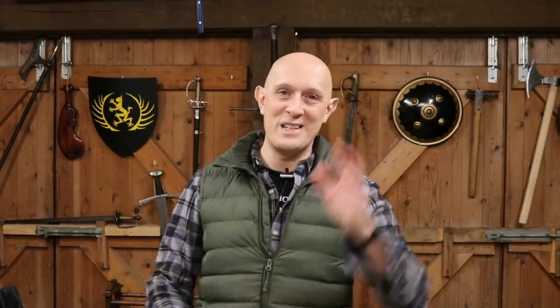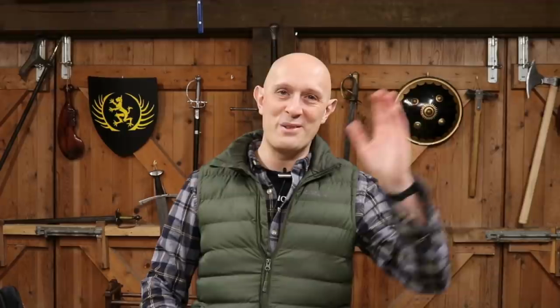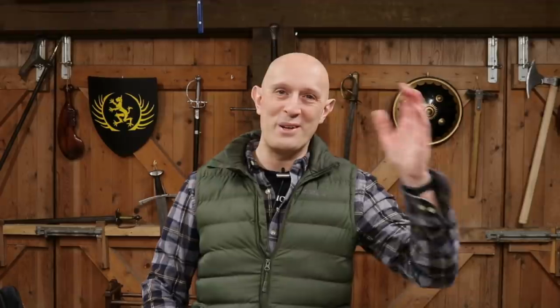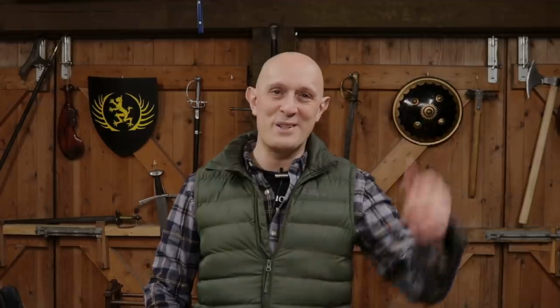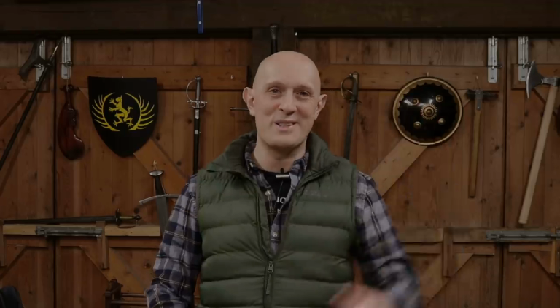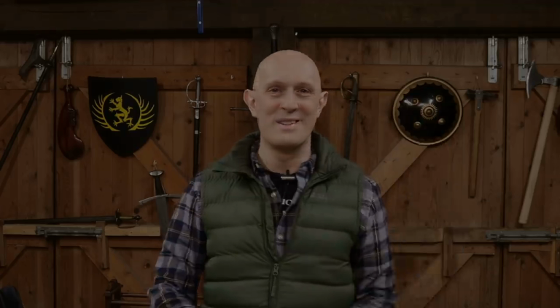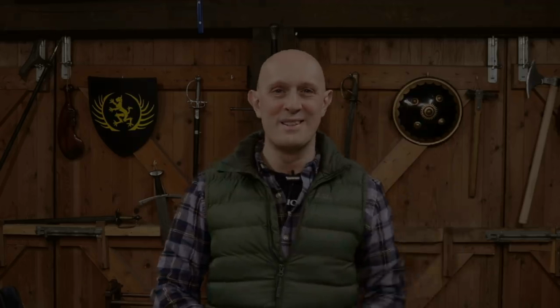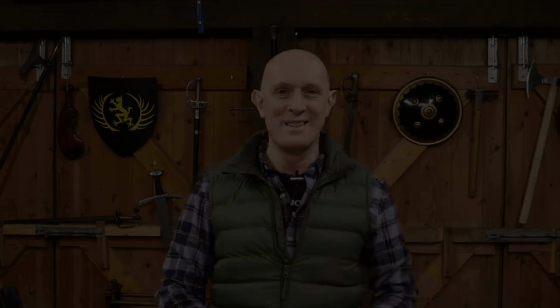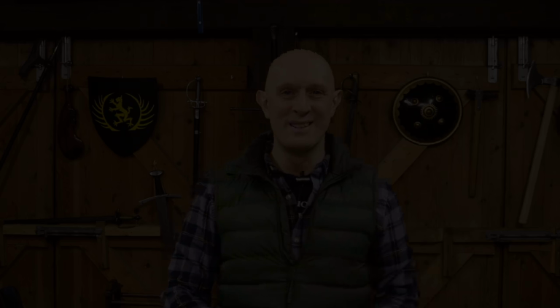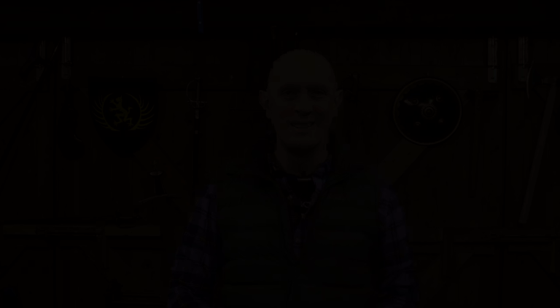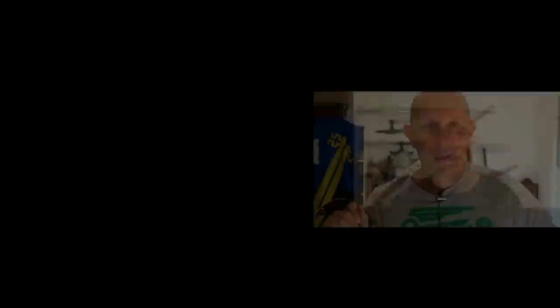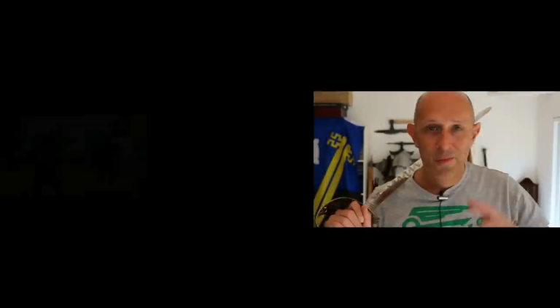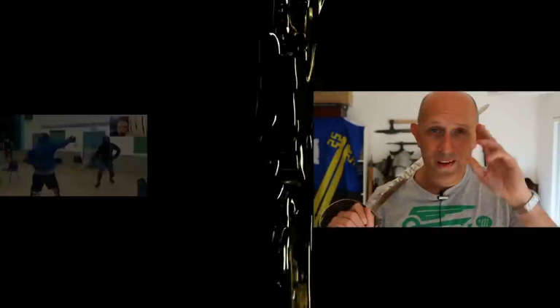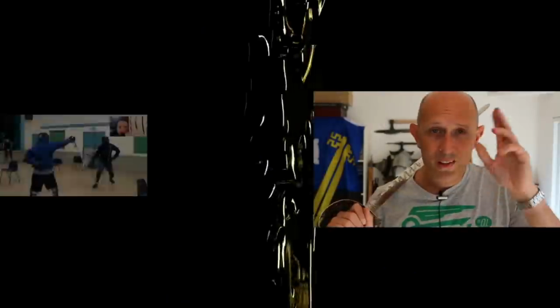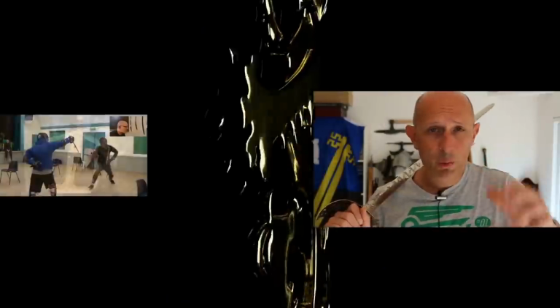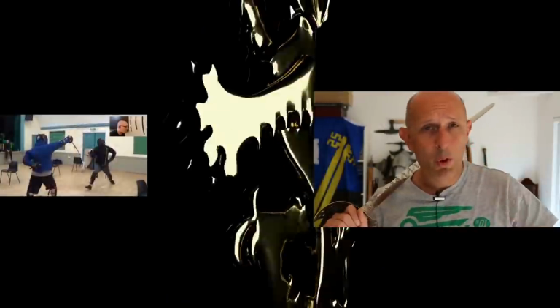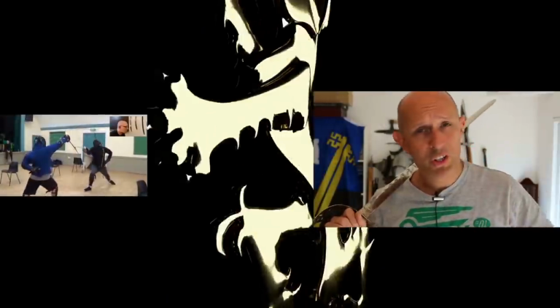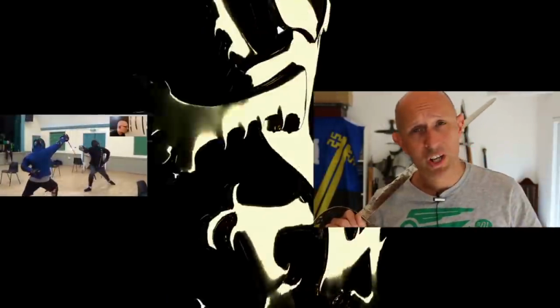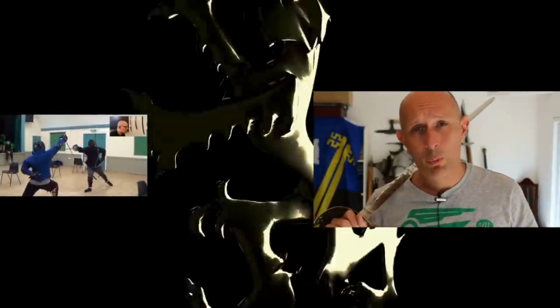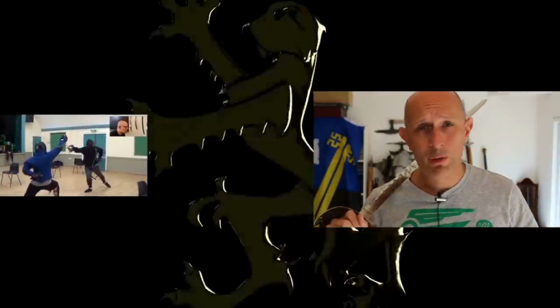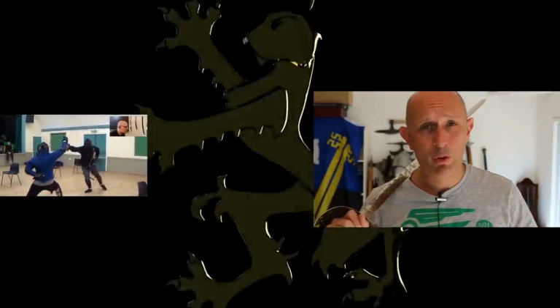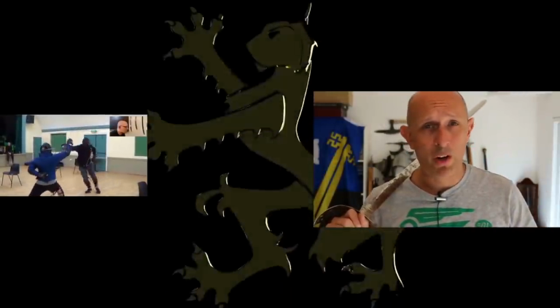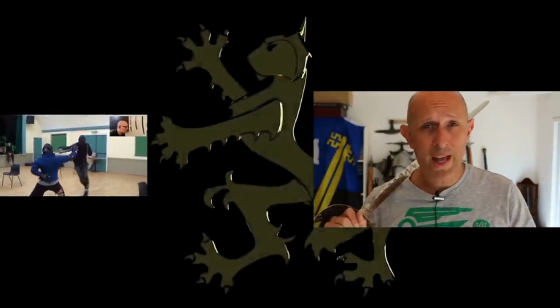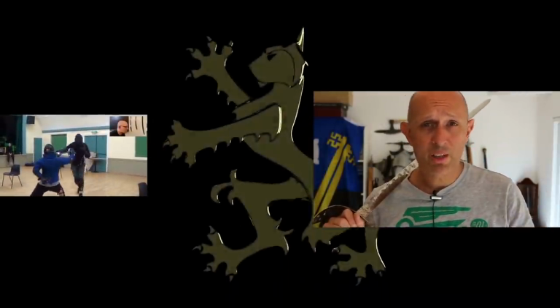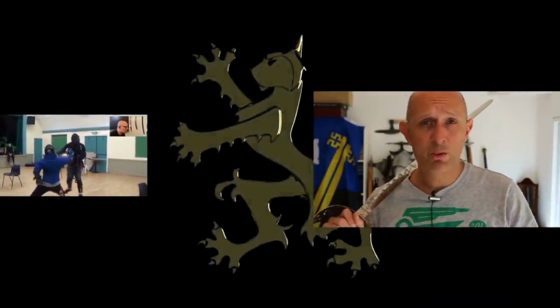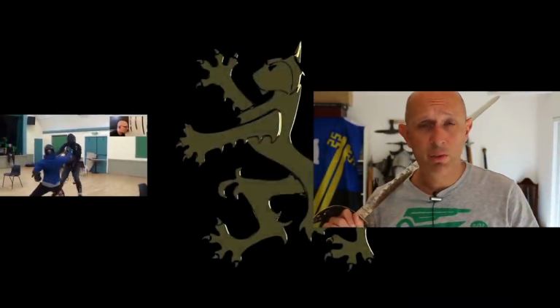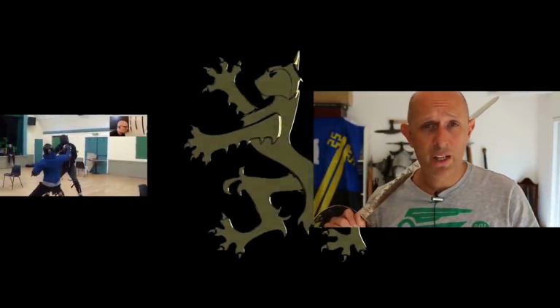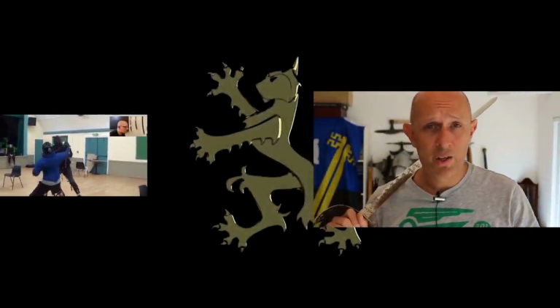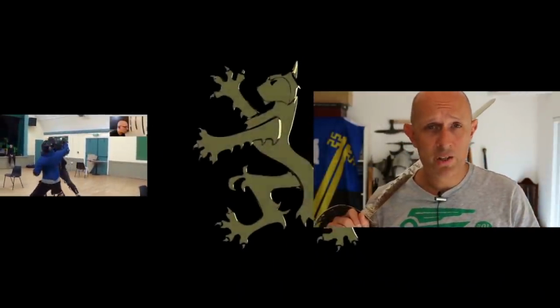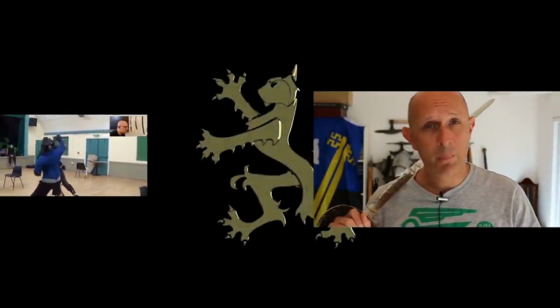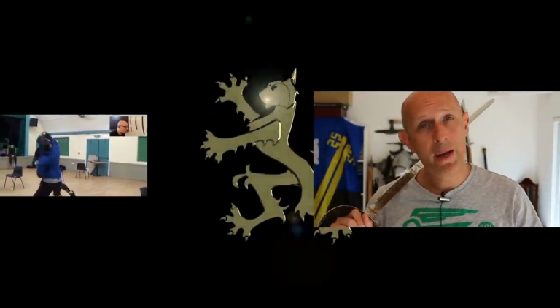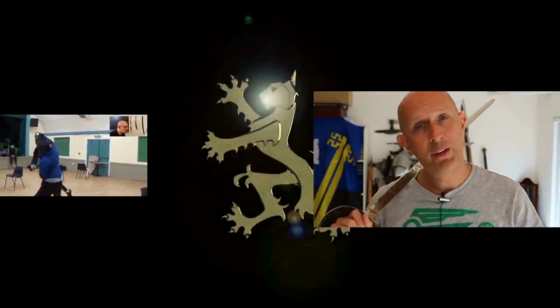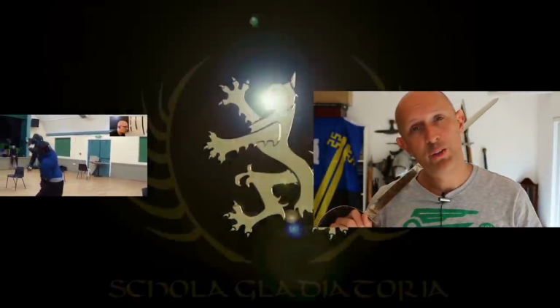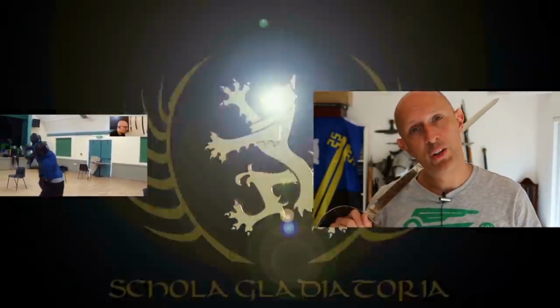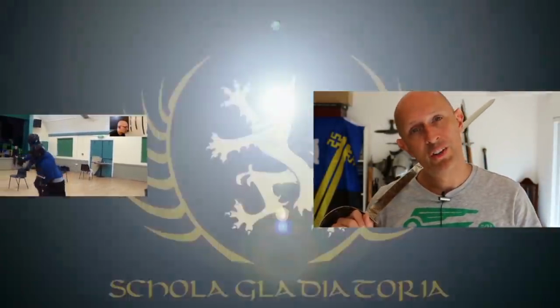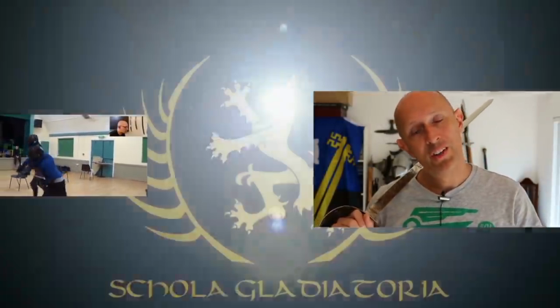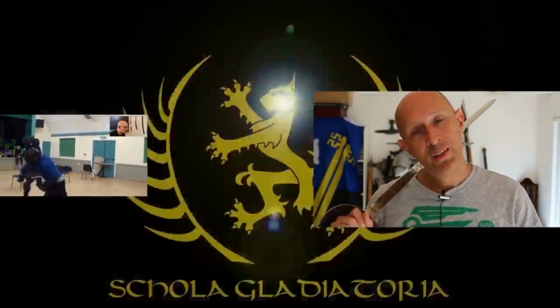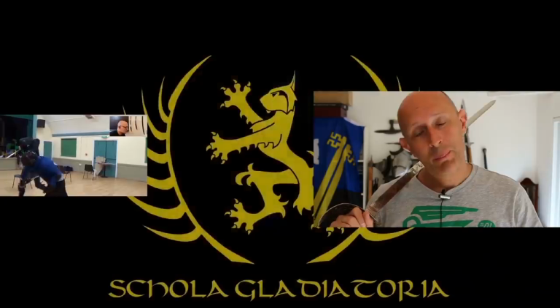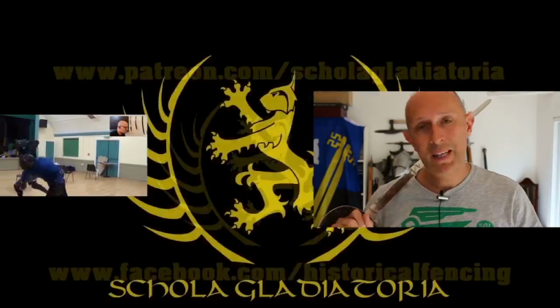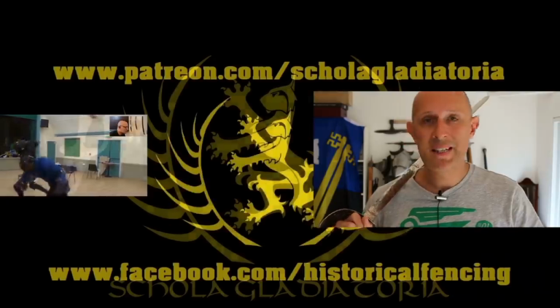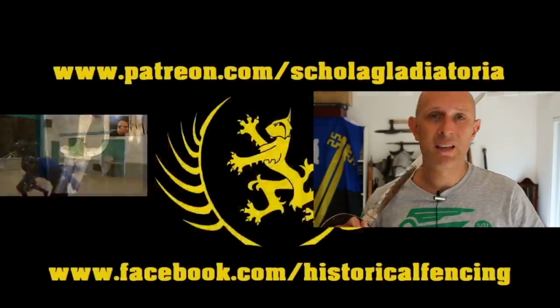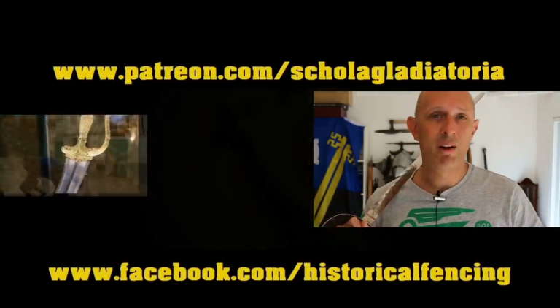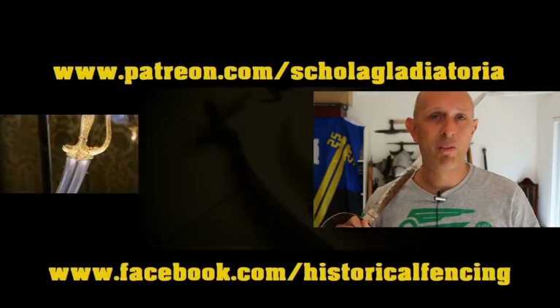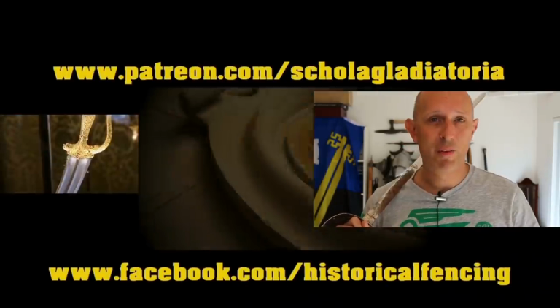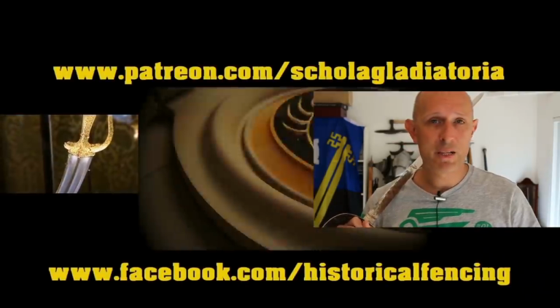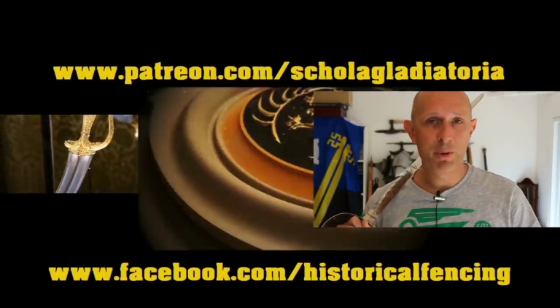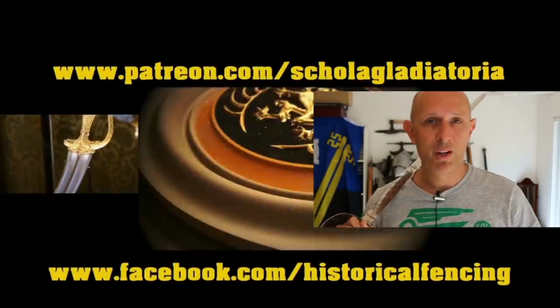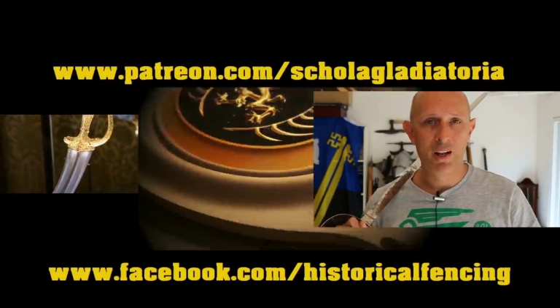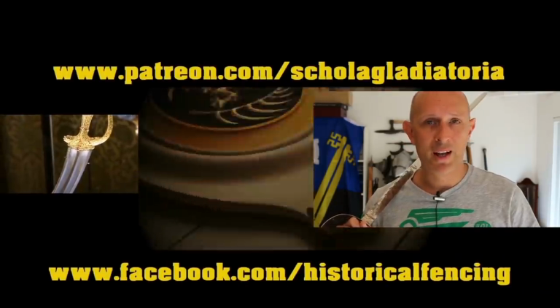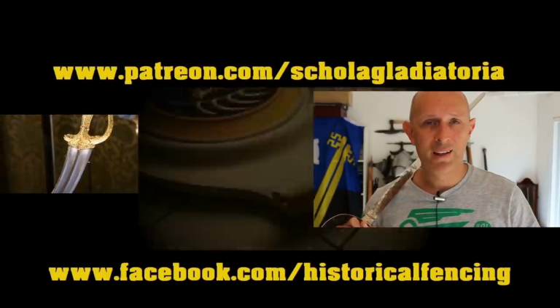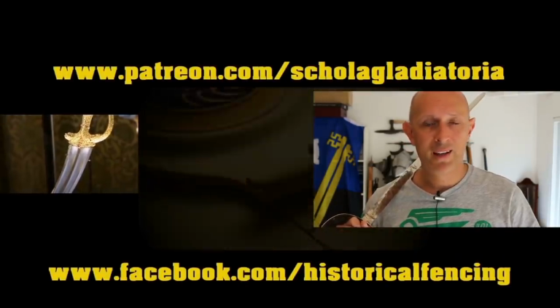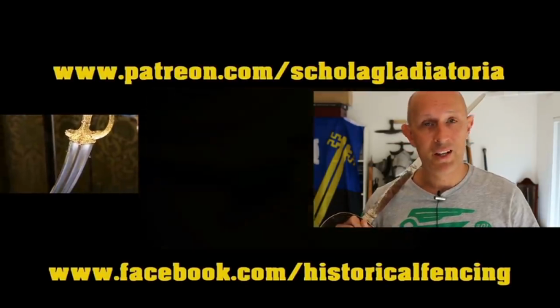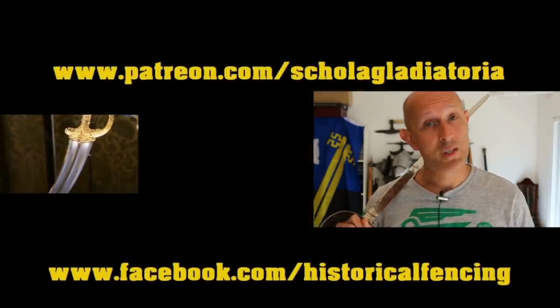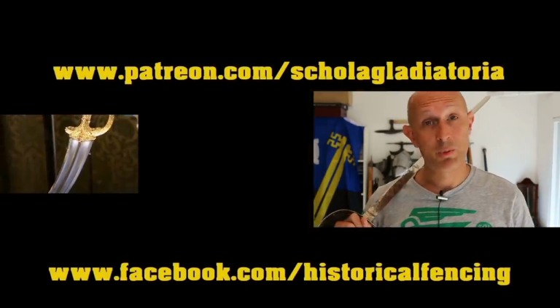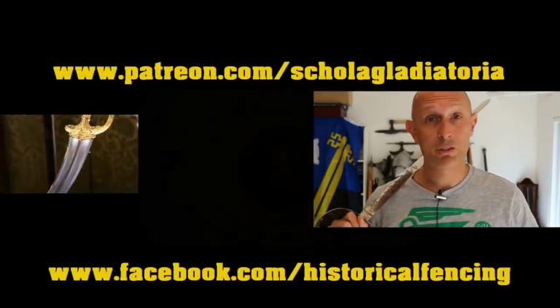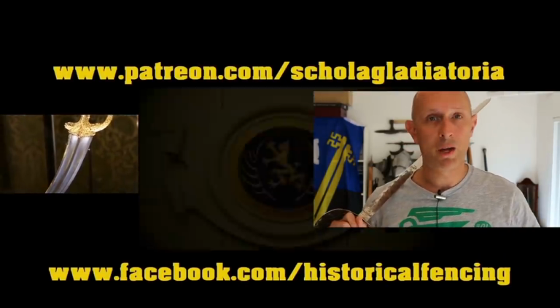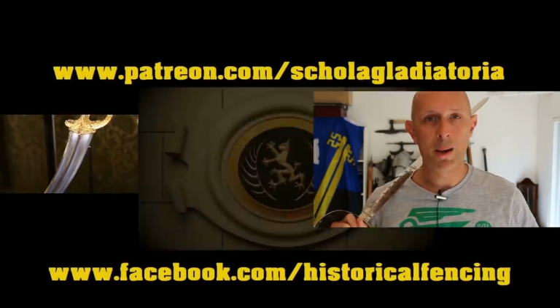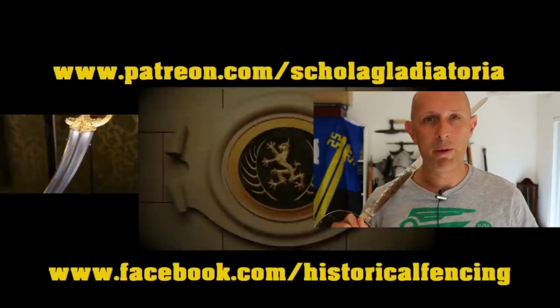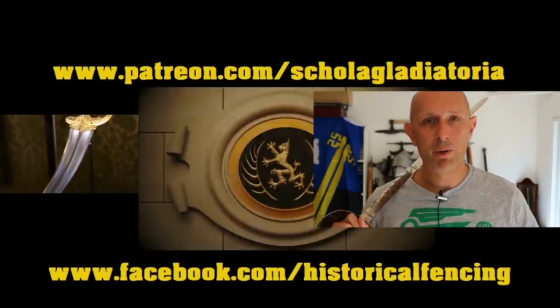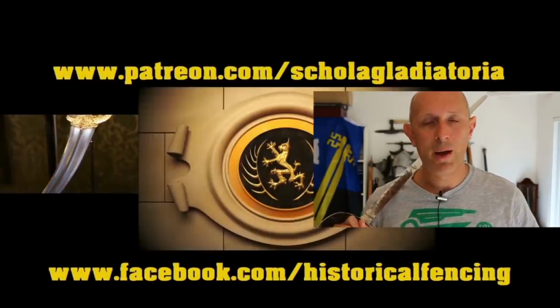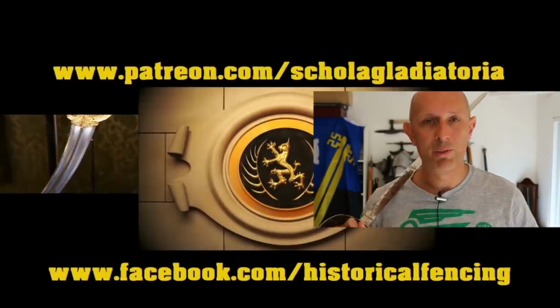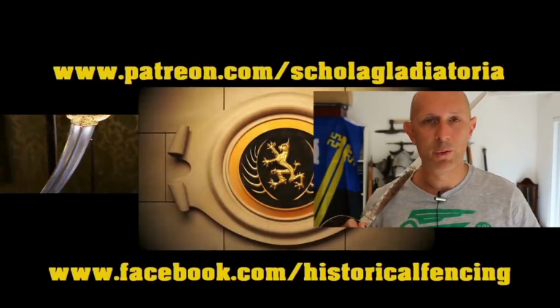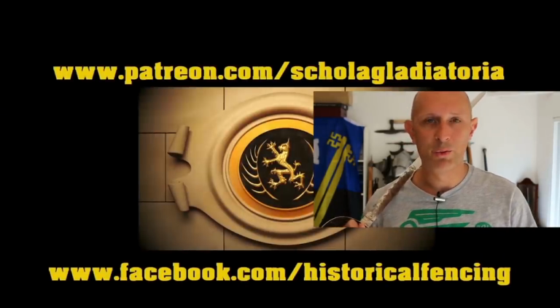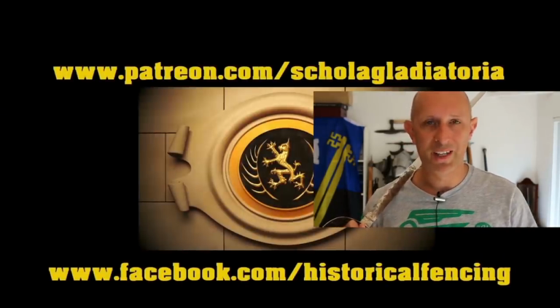I hope this has been somewhat interesting and seeing a close-up of some of this equipment has been of passing interest to a few of you. Please give us a like and subscribe, and I'll see you really soon for another video on the Scholar Gladiatorius channel. We've got extra videos on Patreon — please give our Facebook a like and subscribe if you haven't already. Cheers, folks.